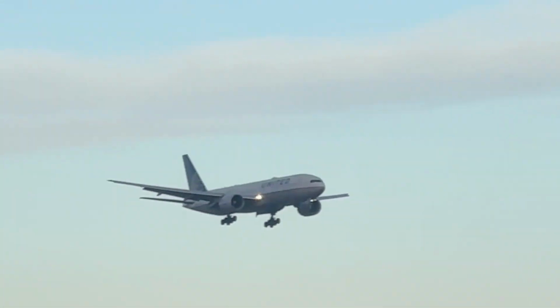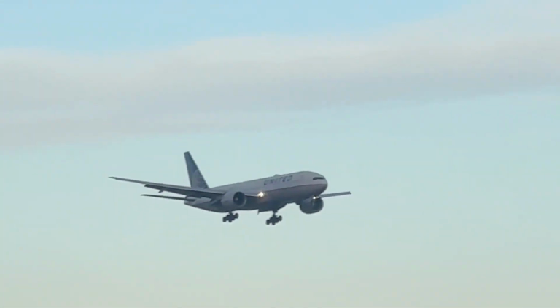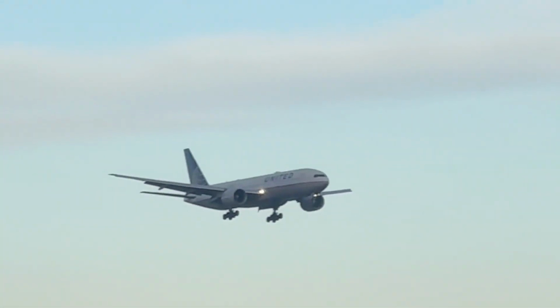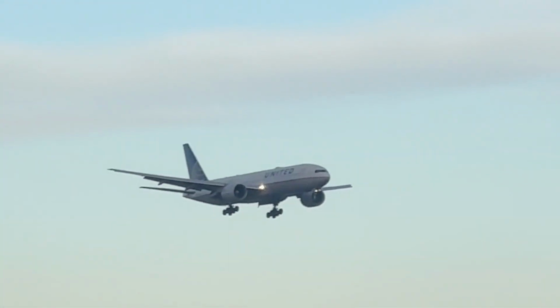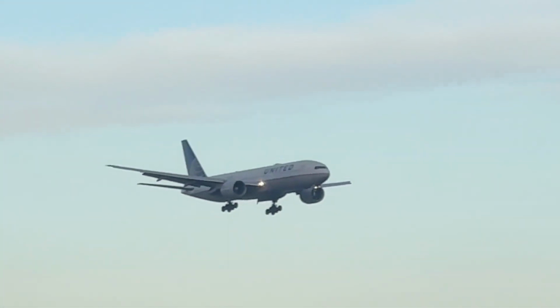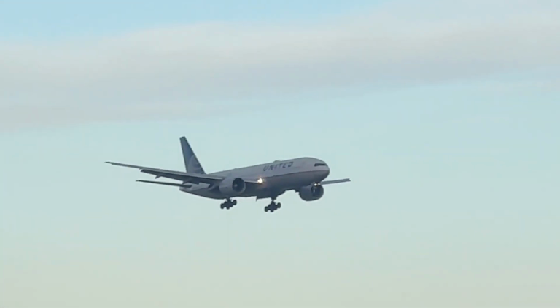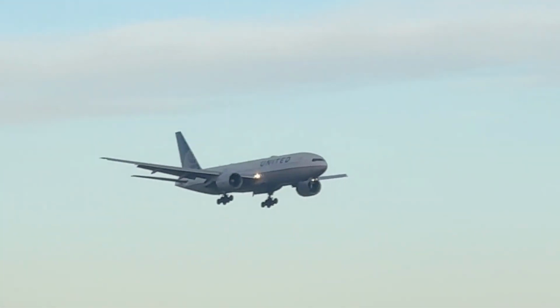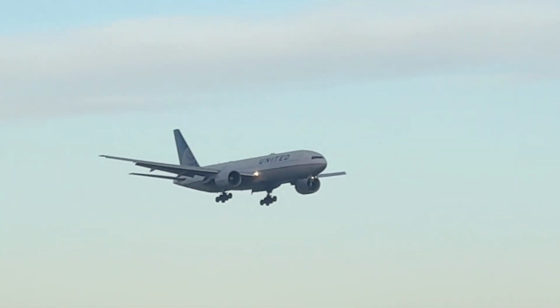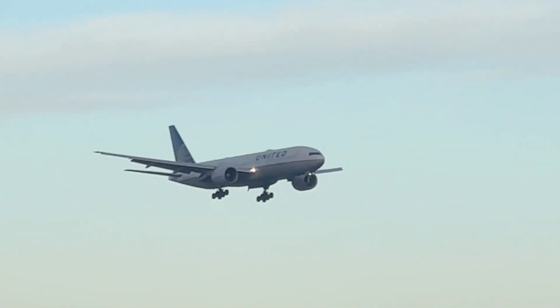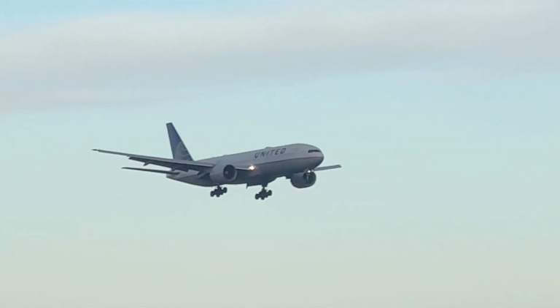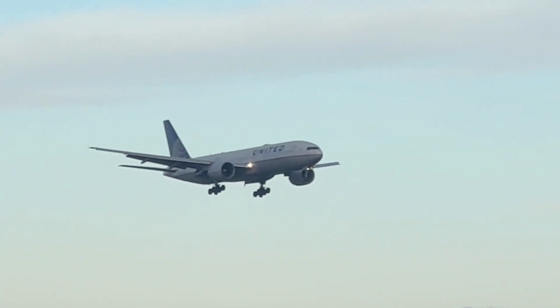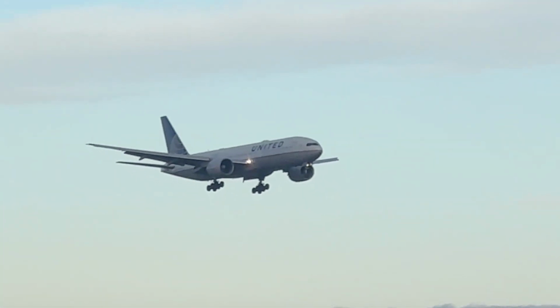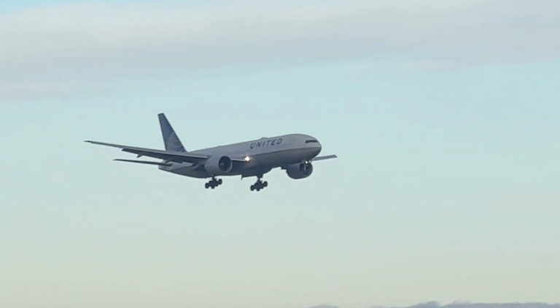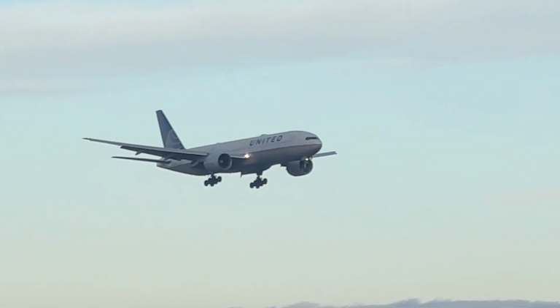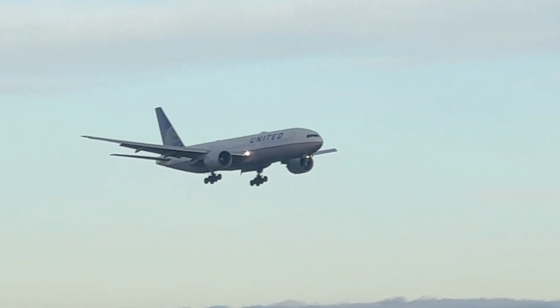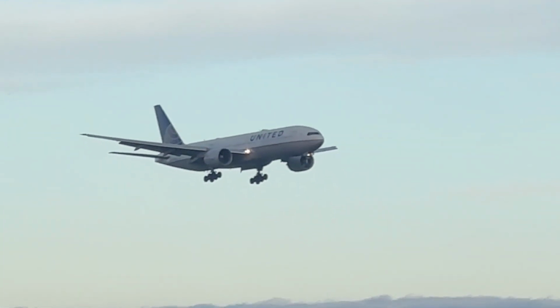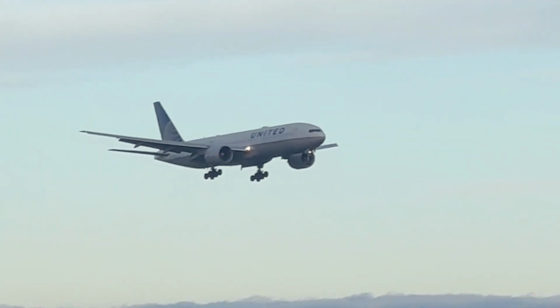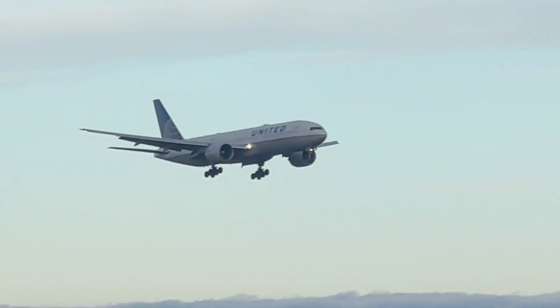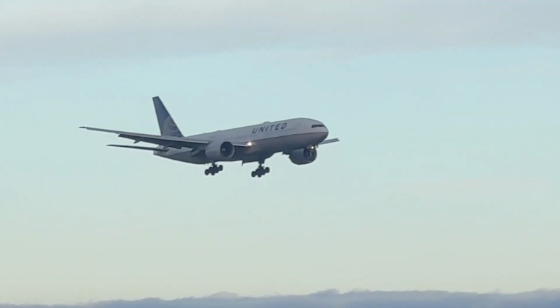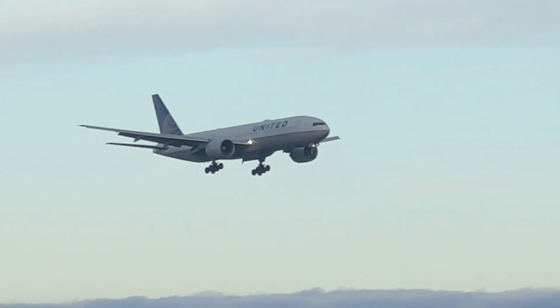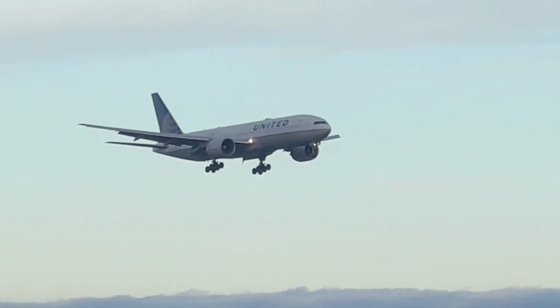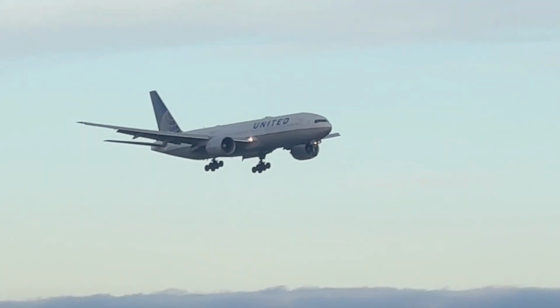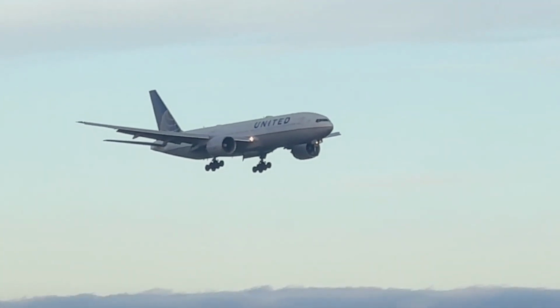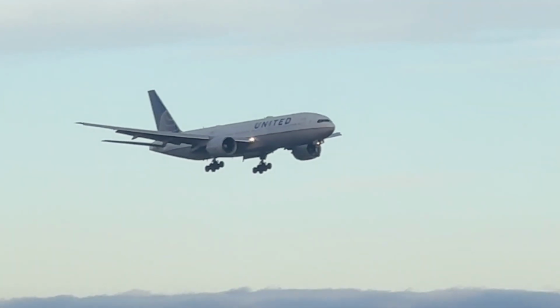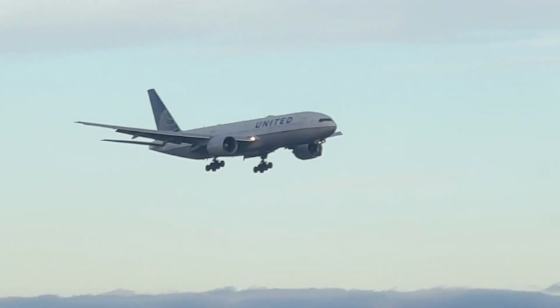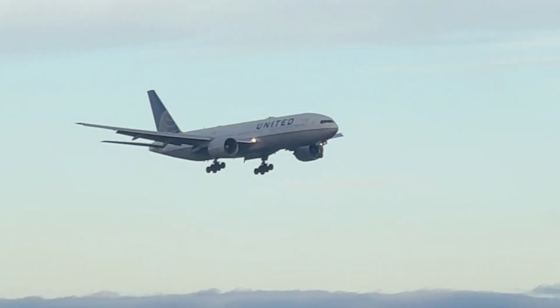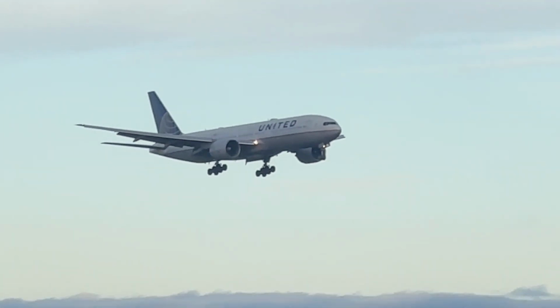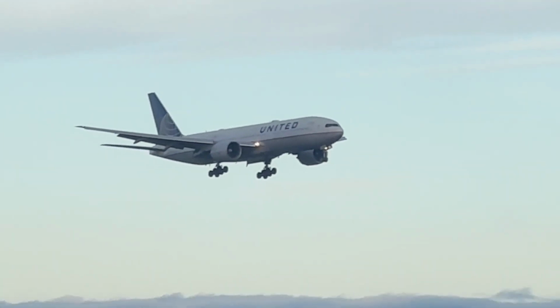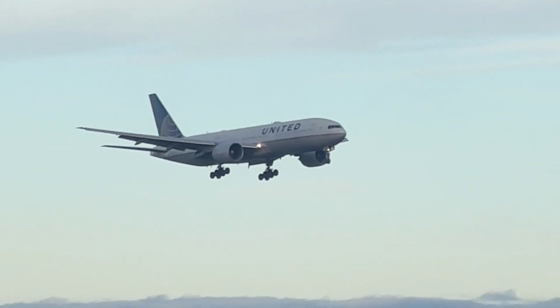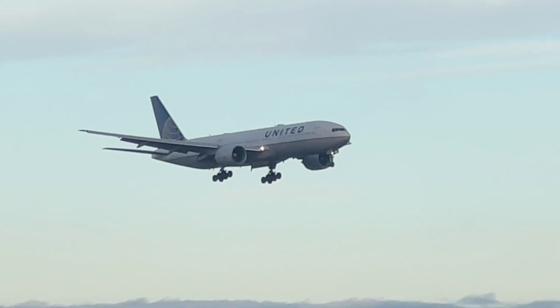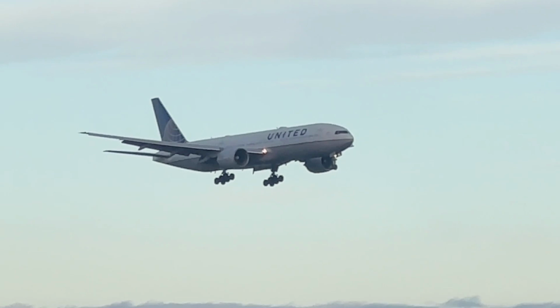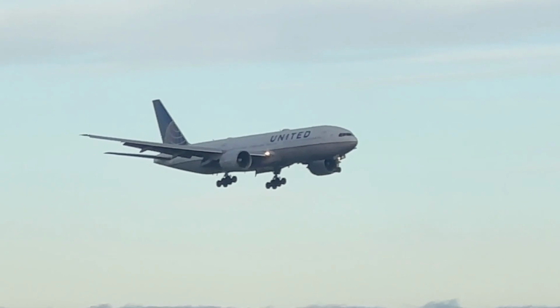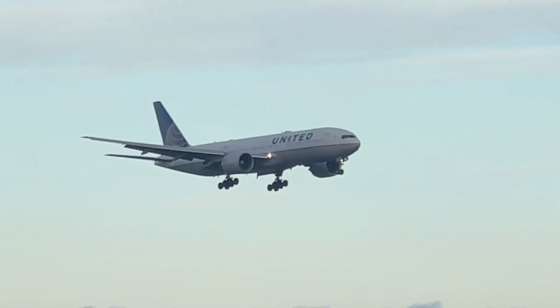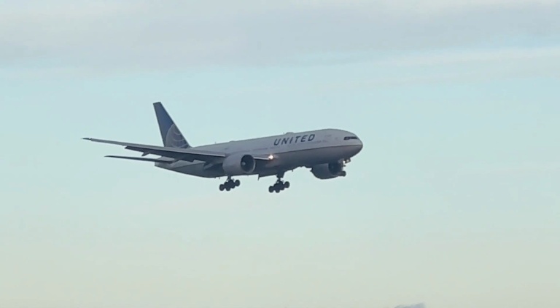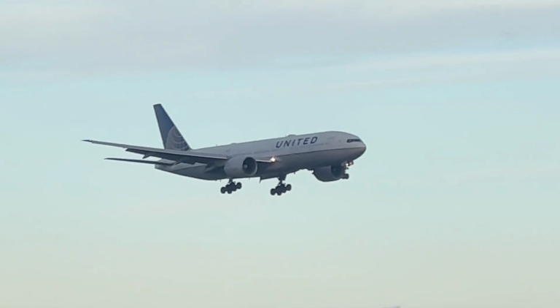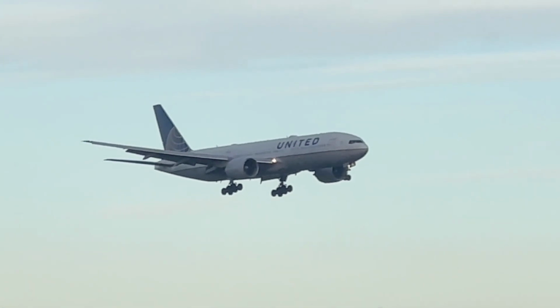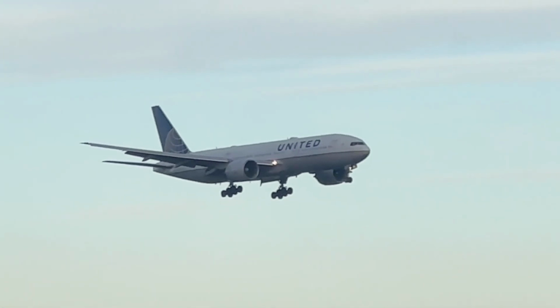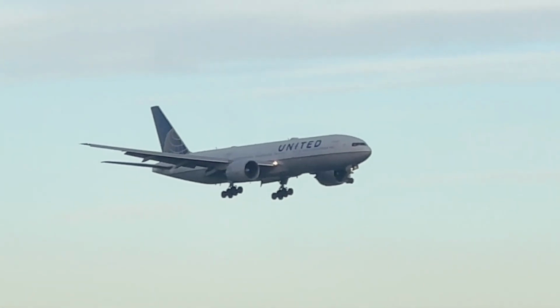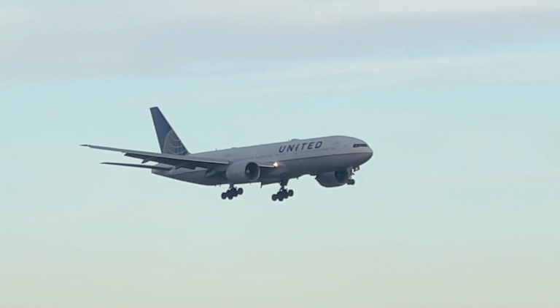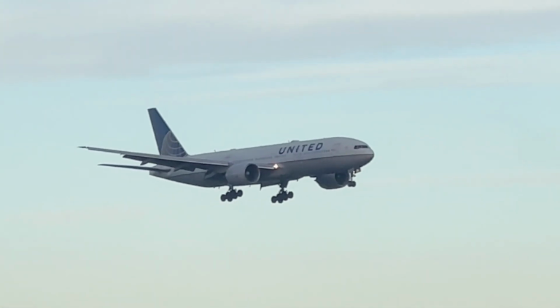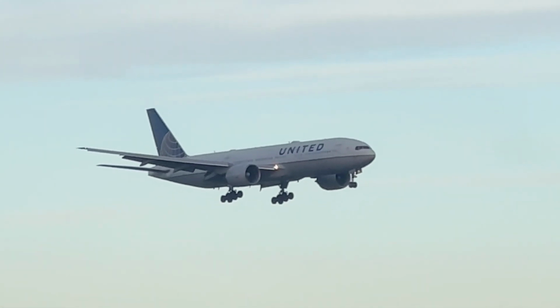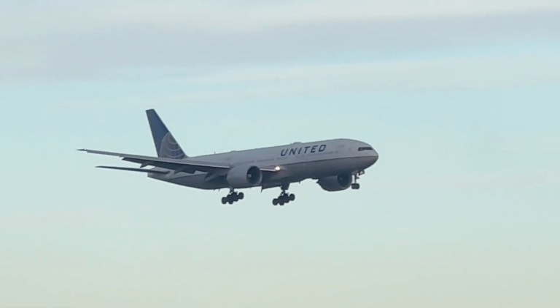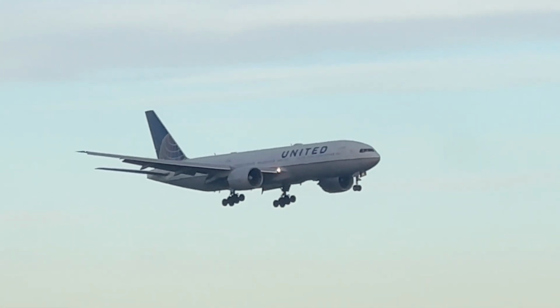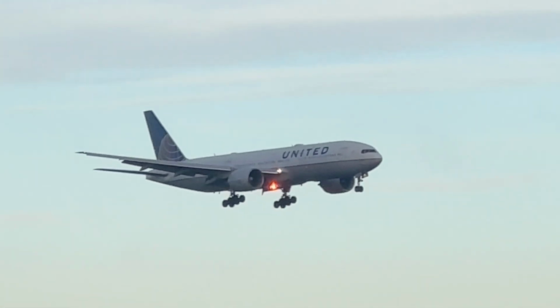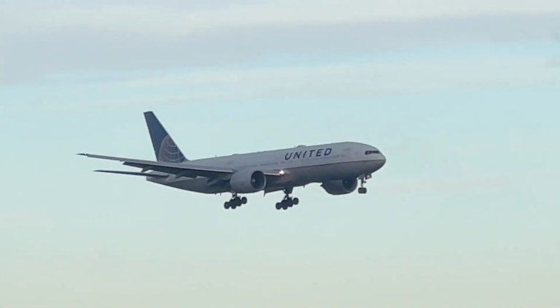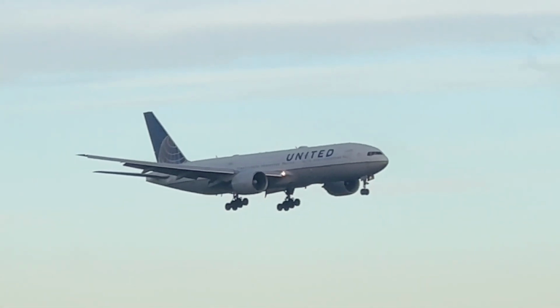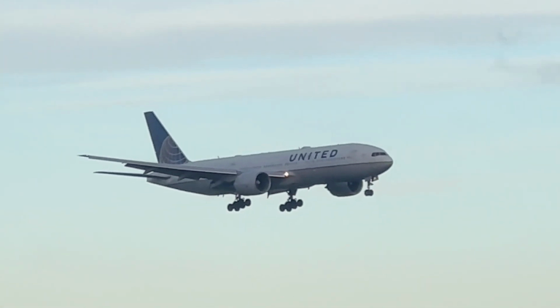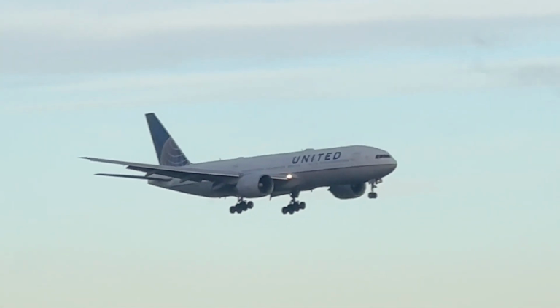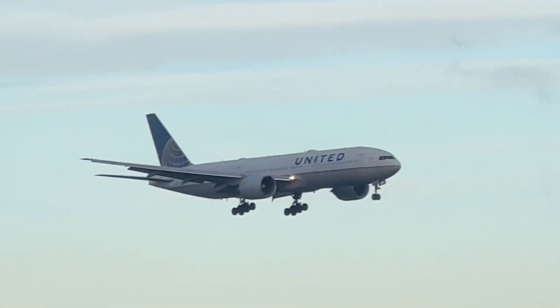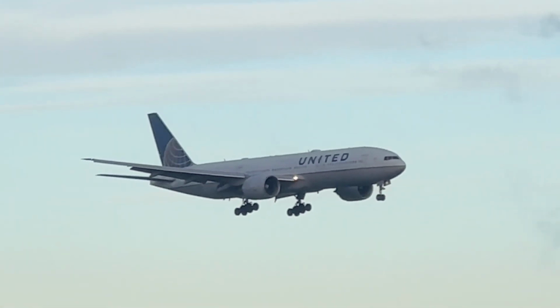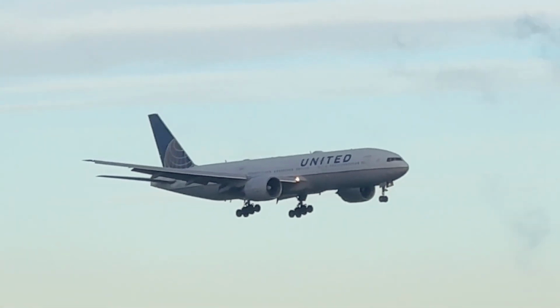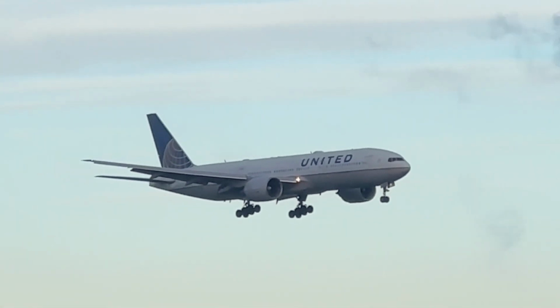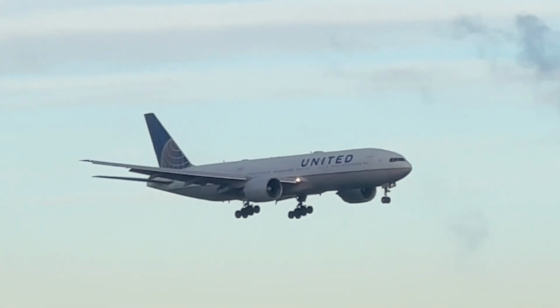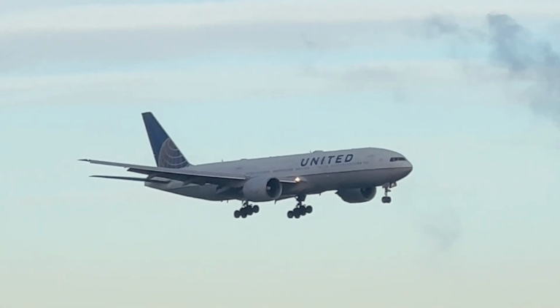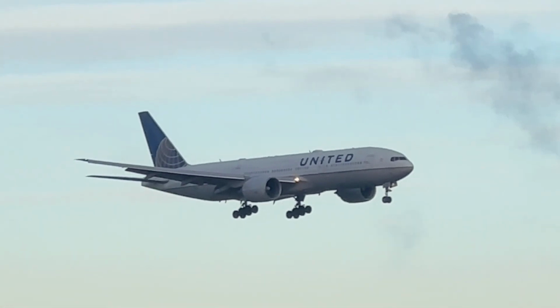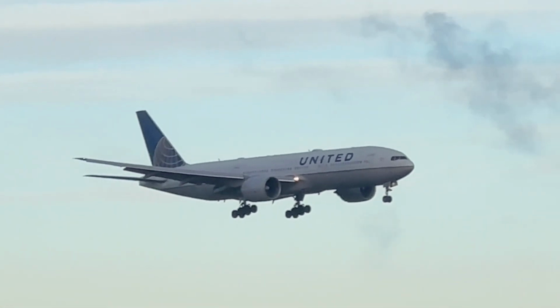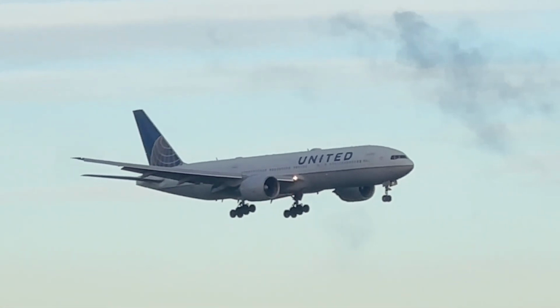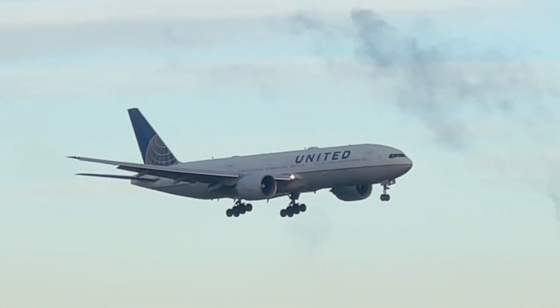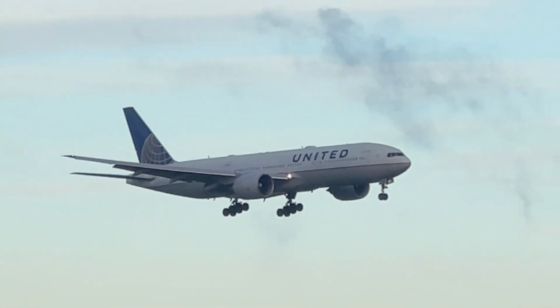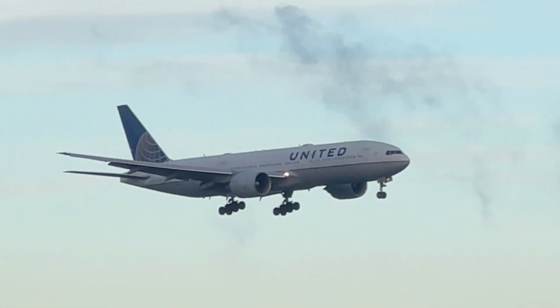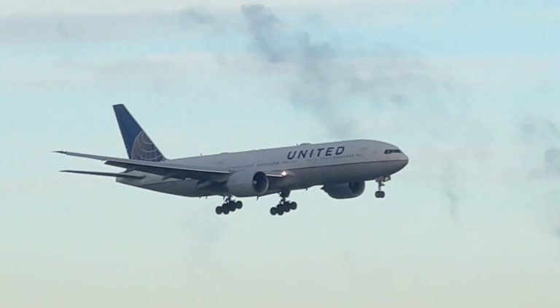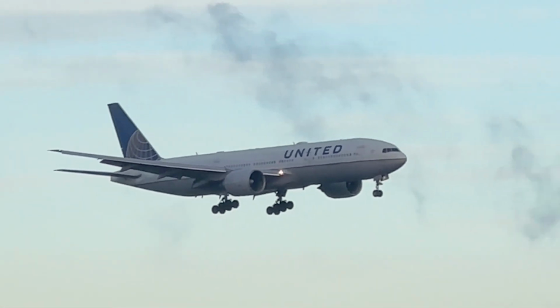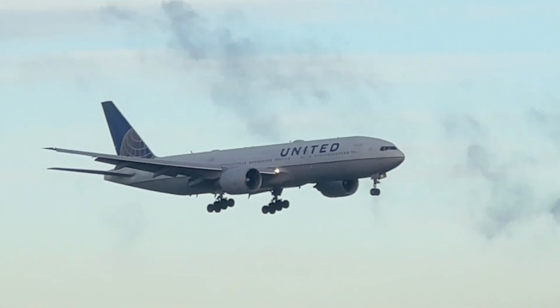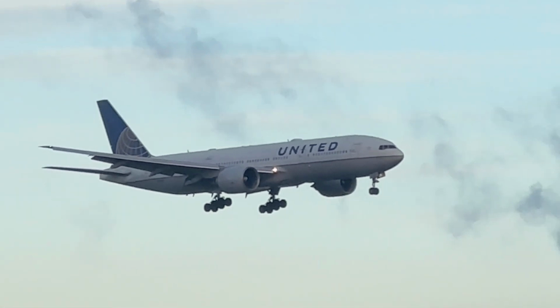United Airlines Boeing 777-200, and this is coming from Houston.